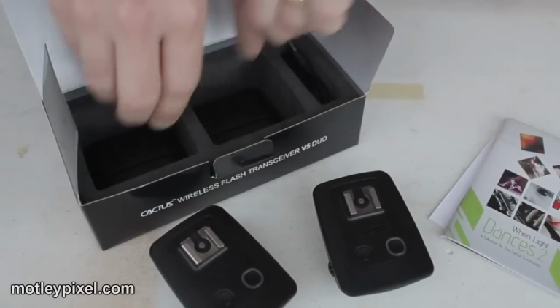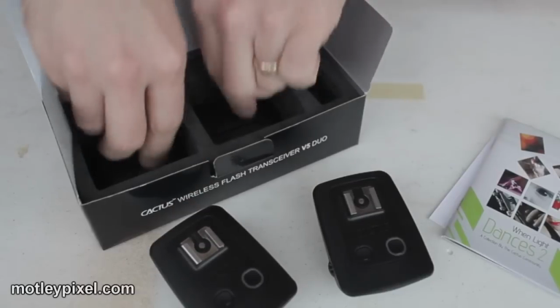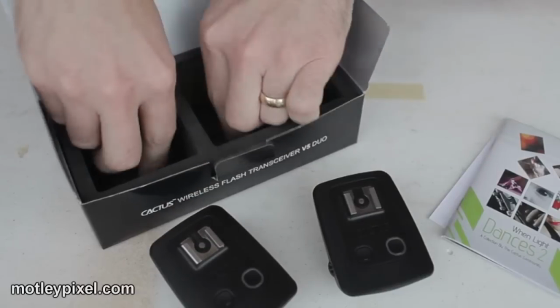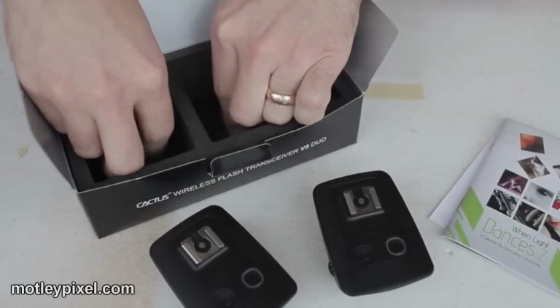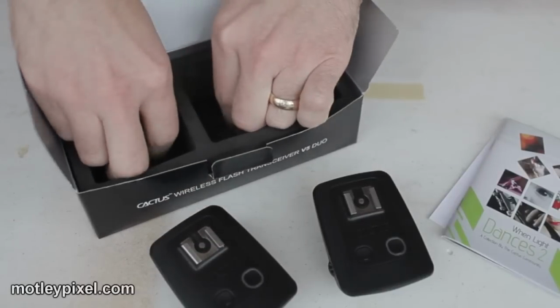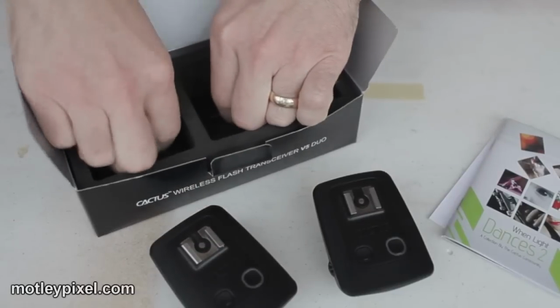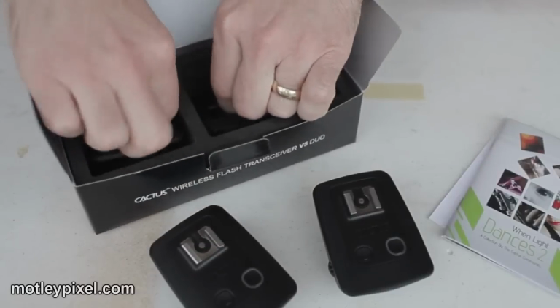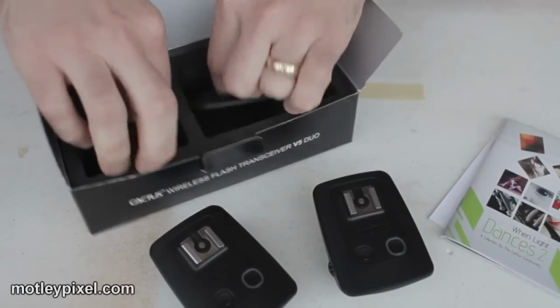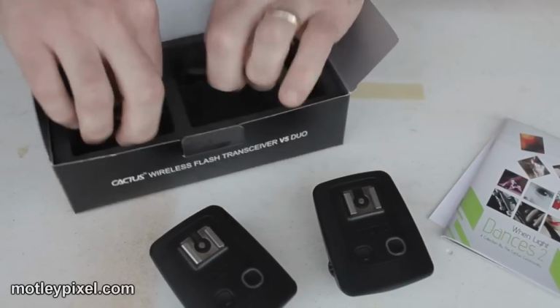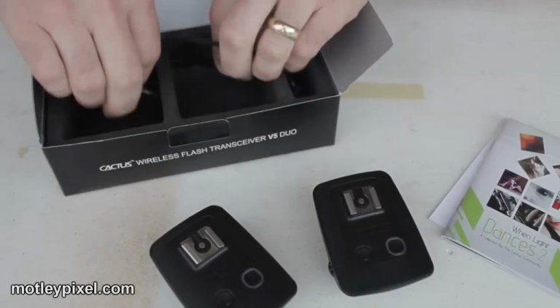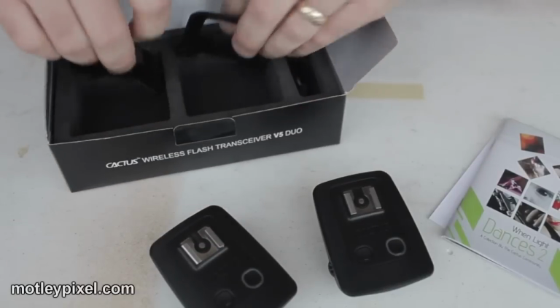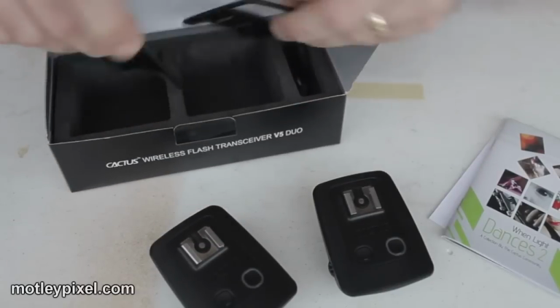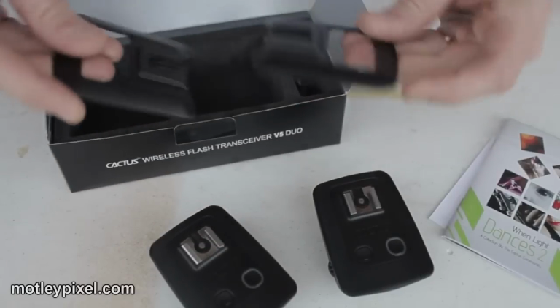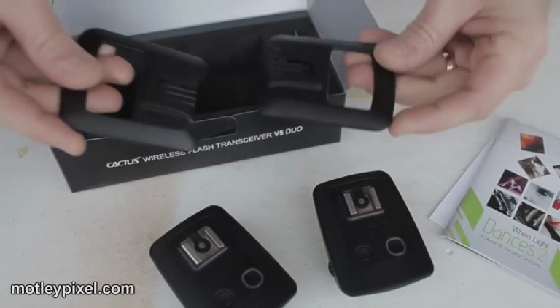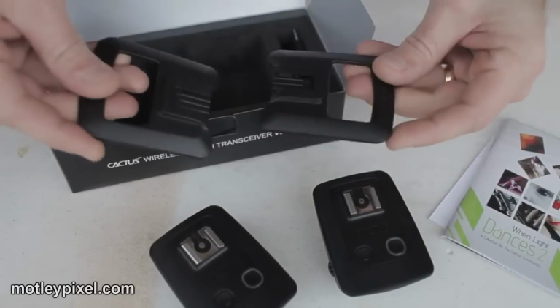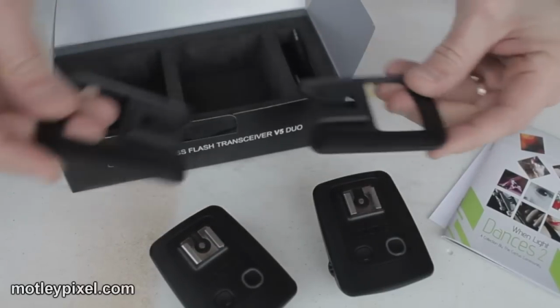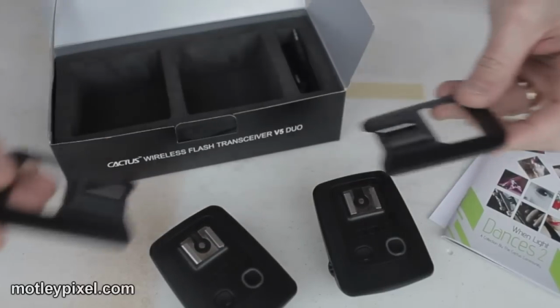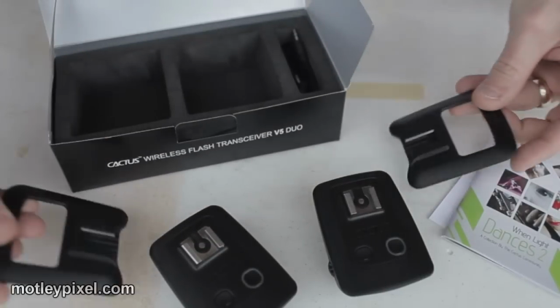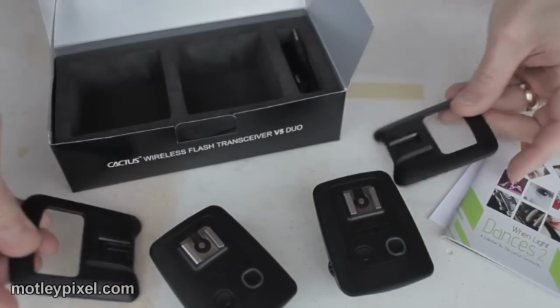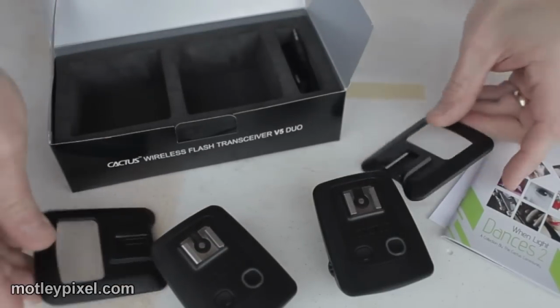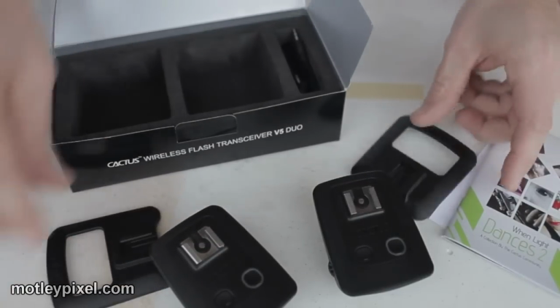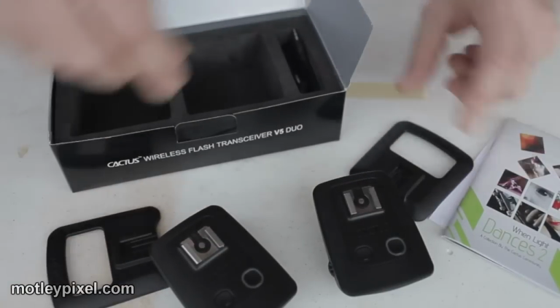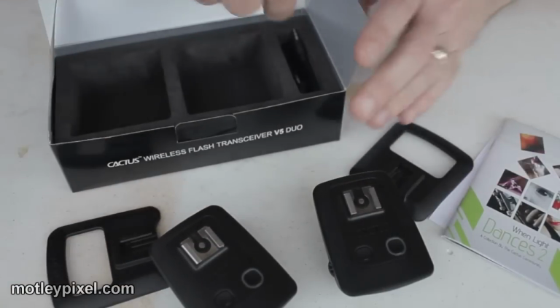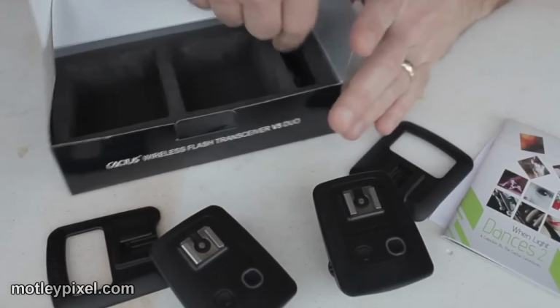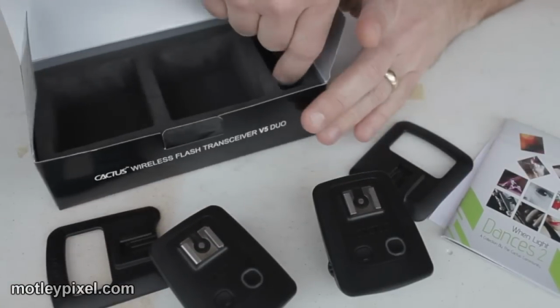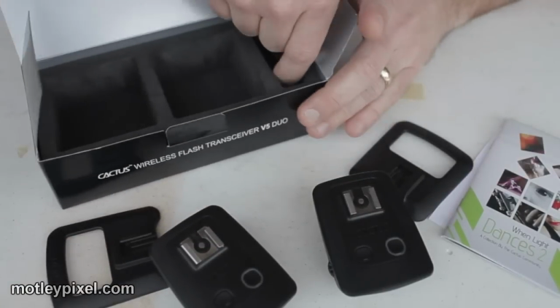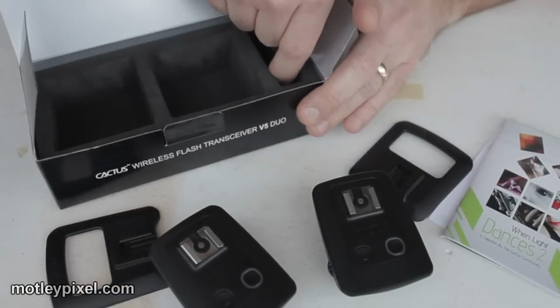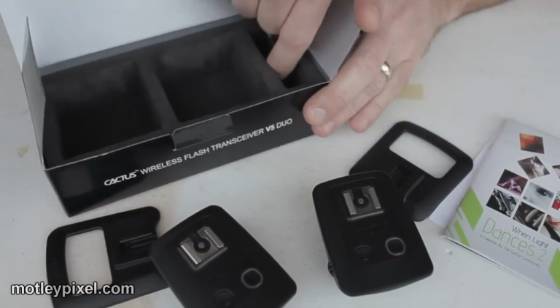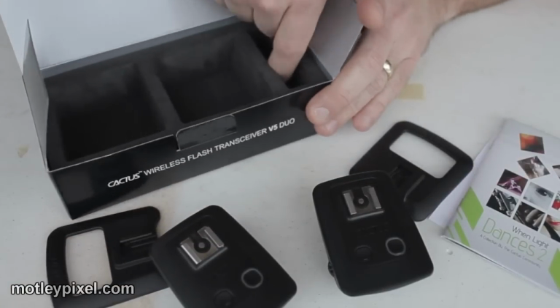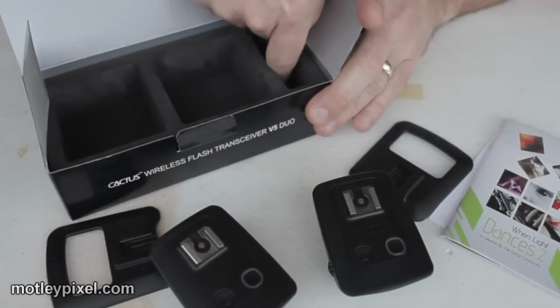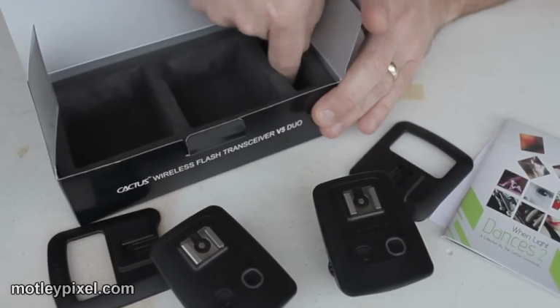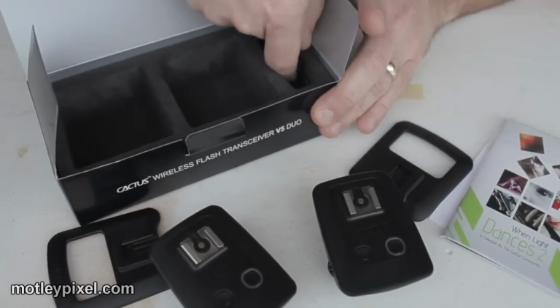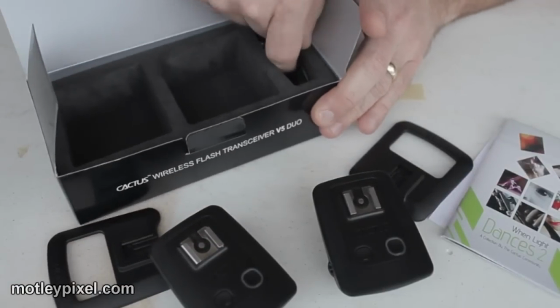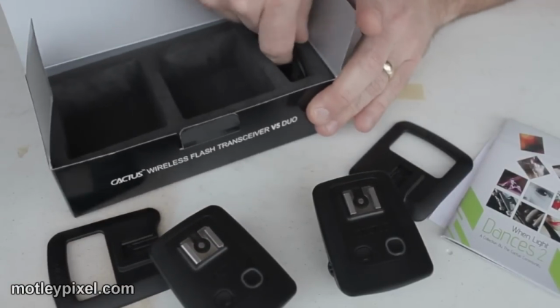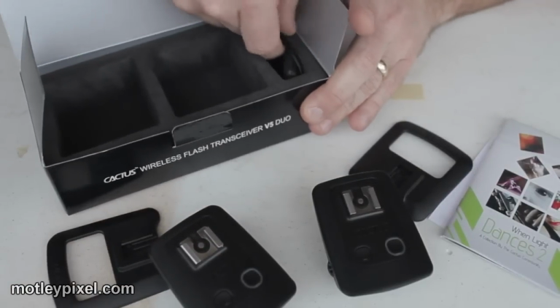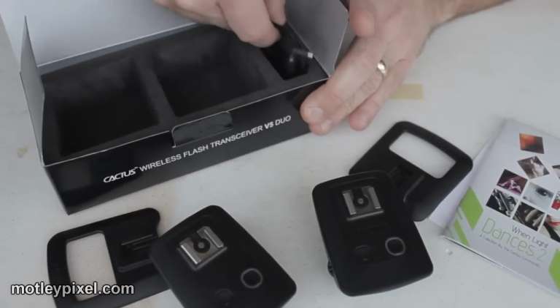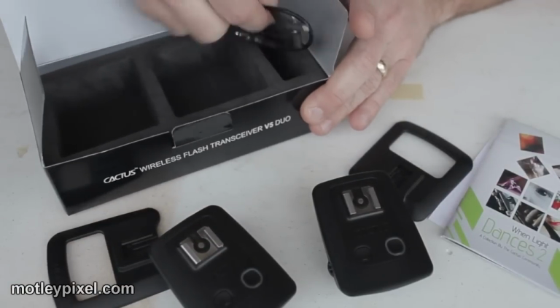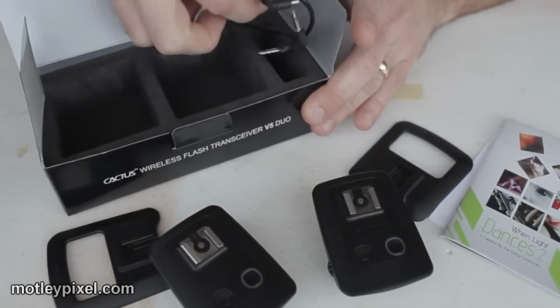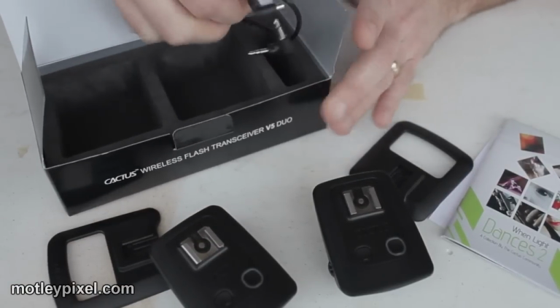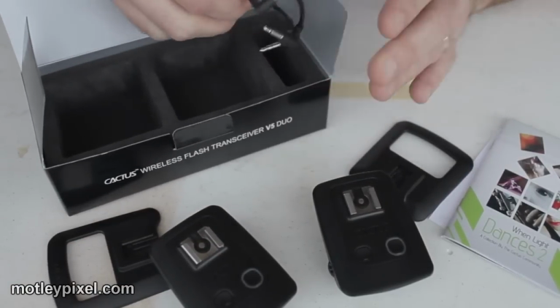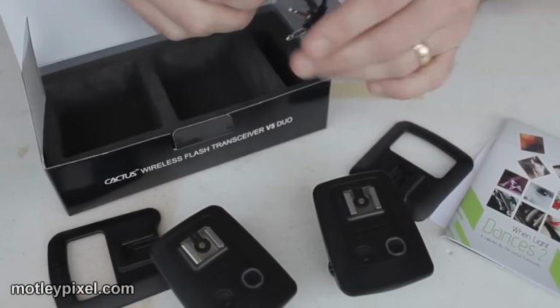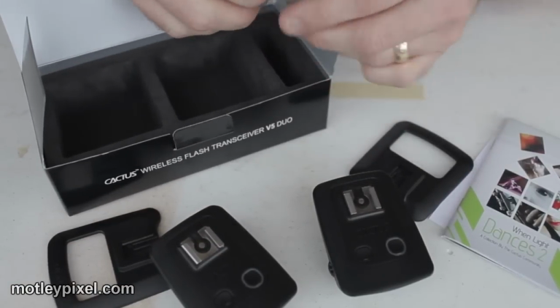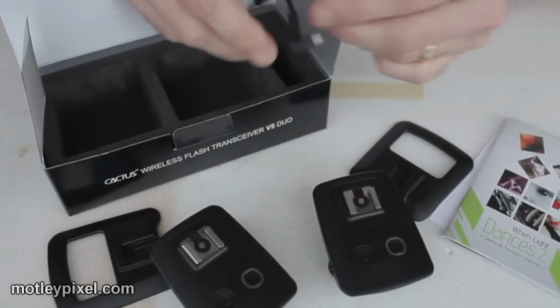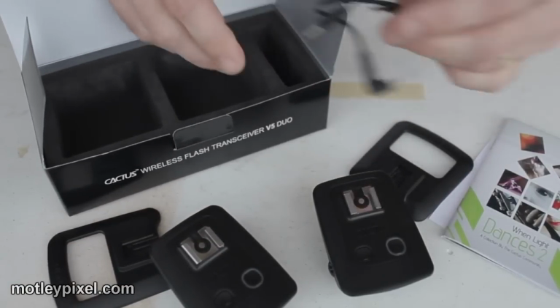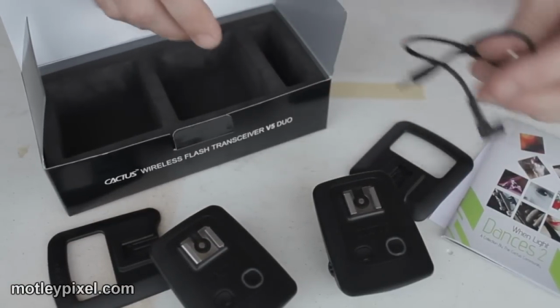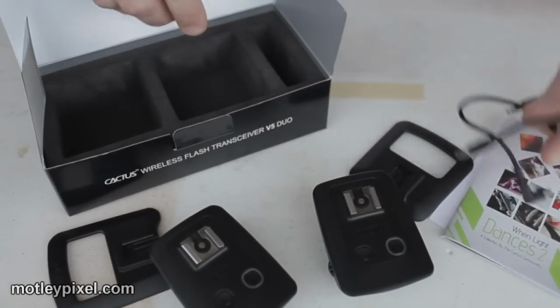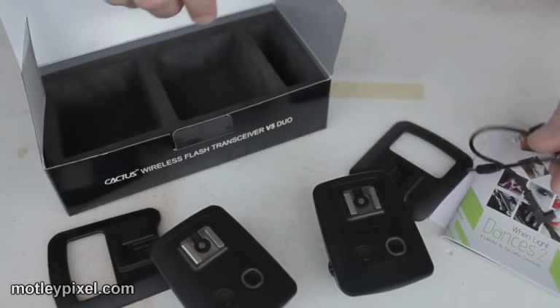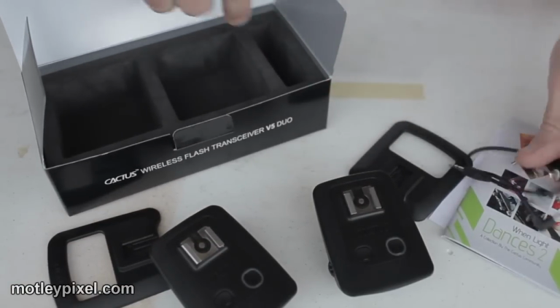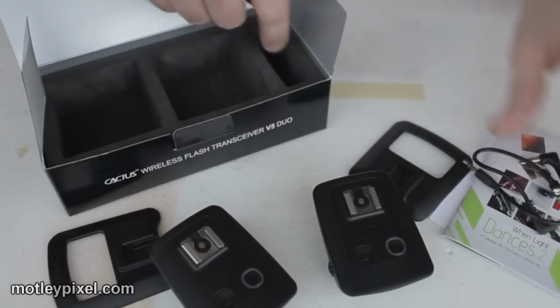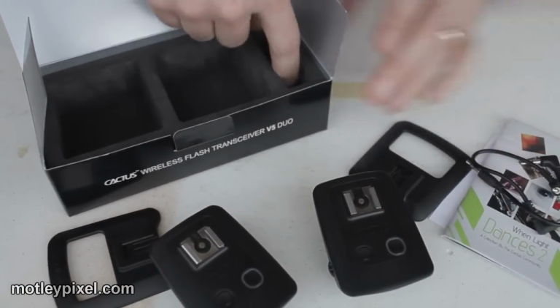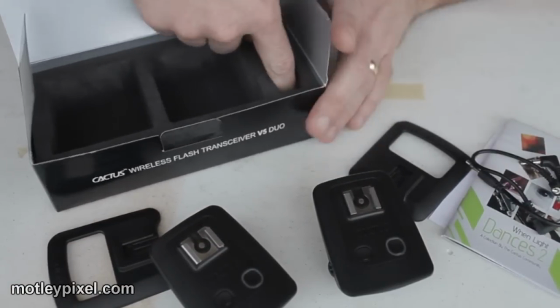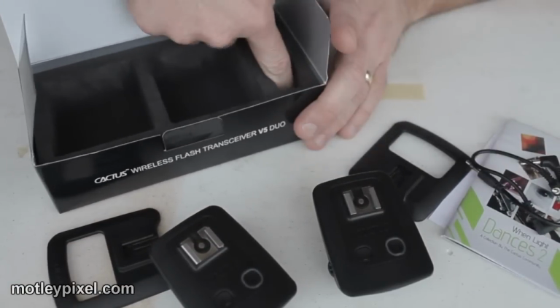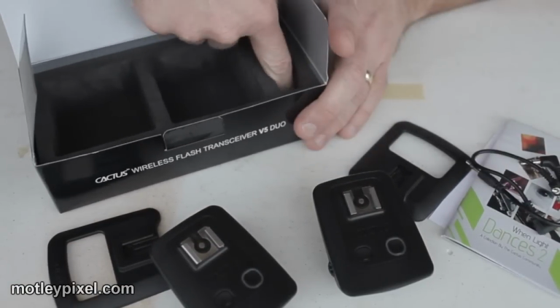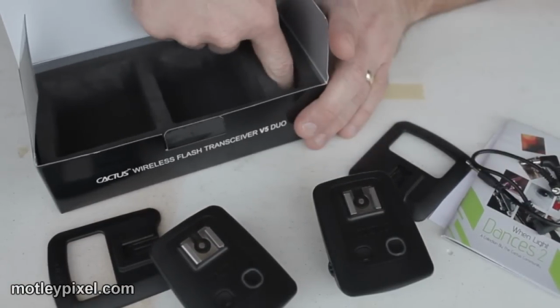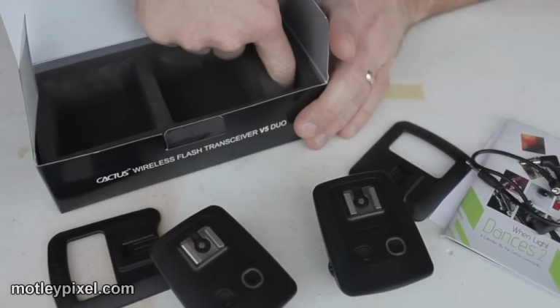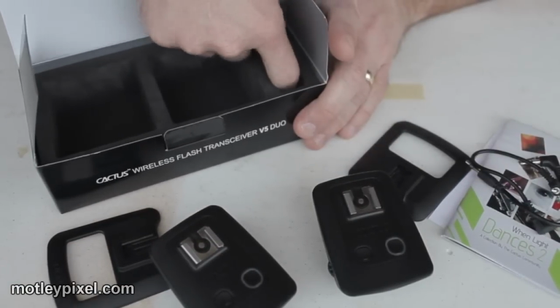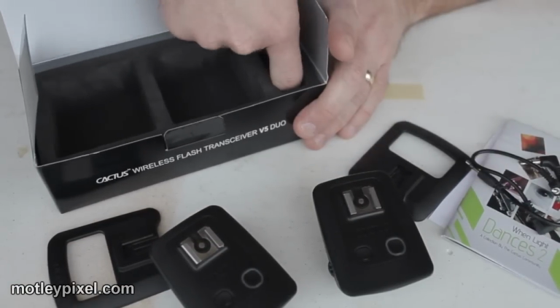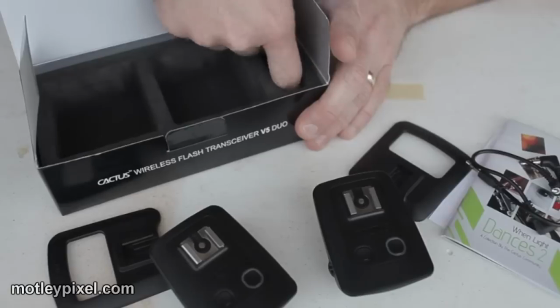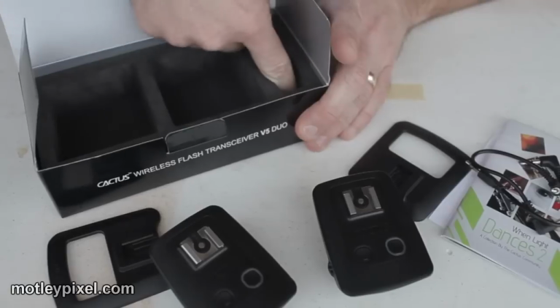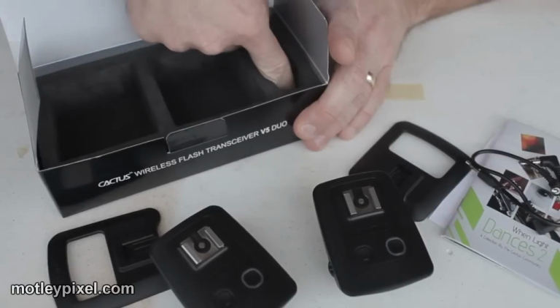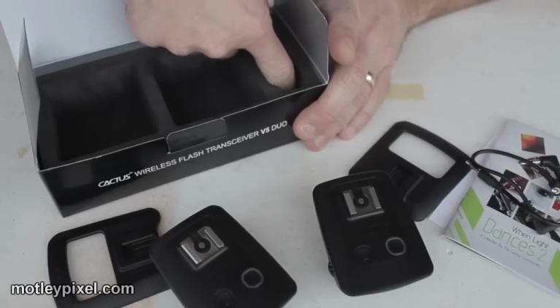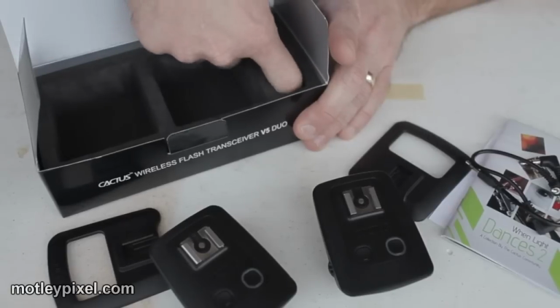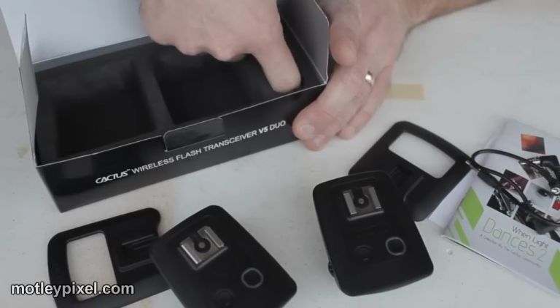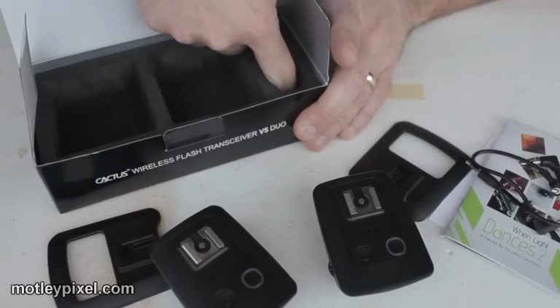Also included are the associated stands, the PC cables, various PC cables, and PC cable adapters.